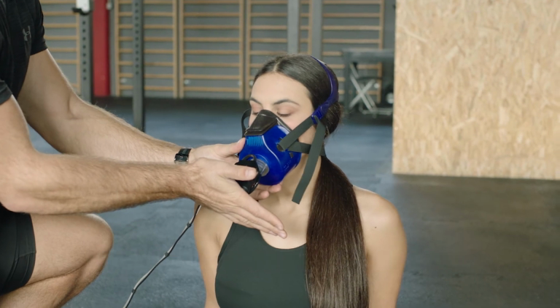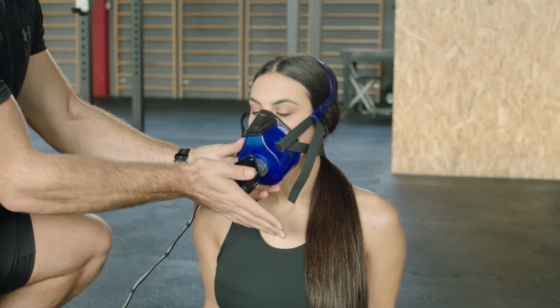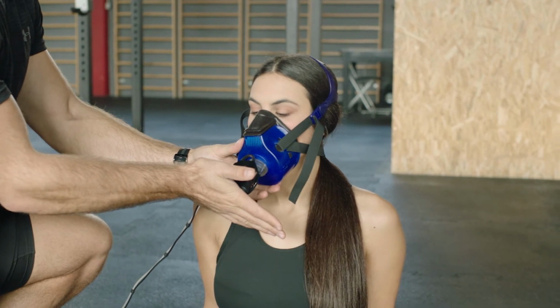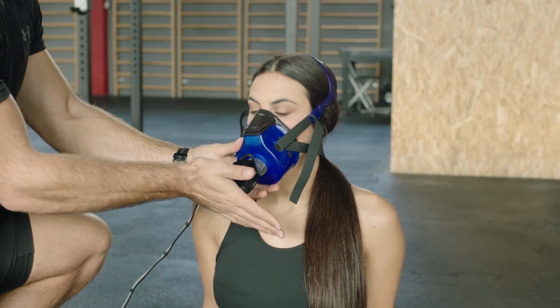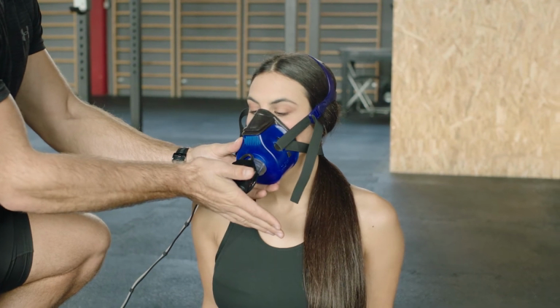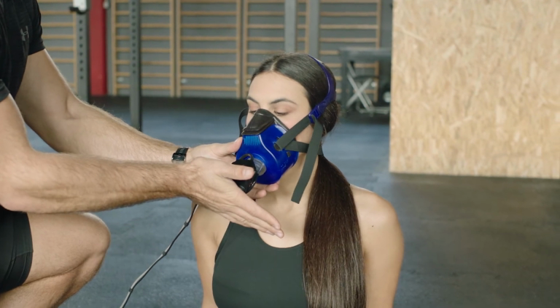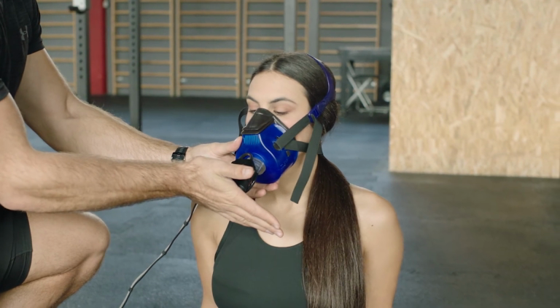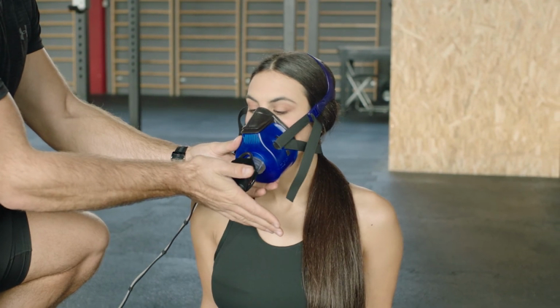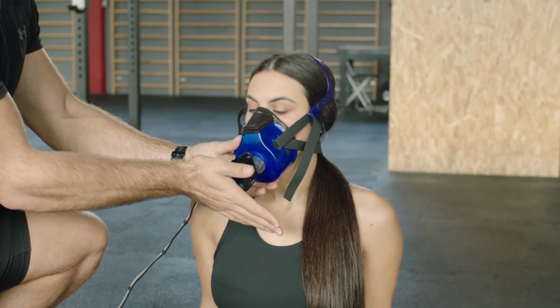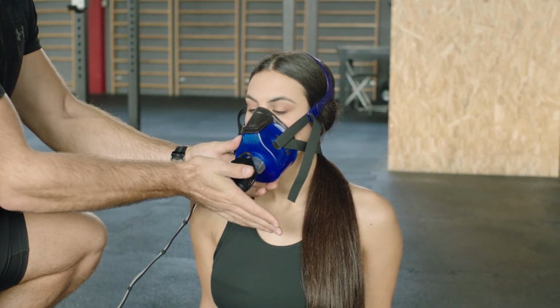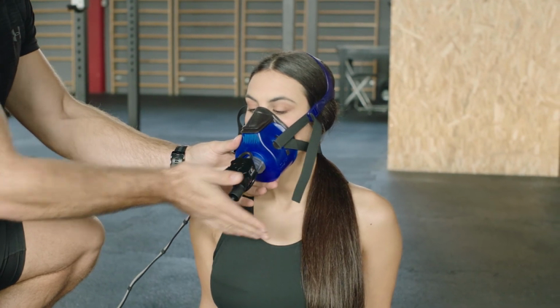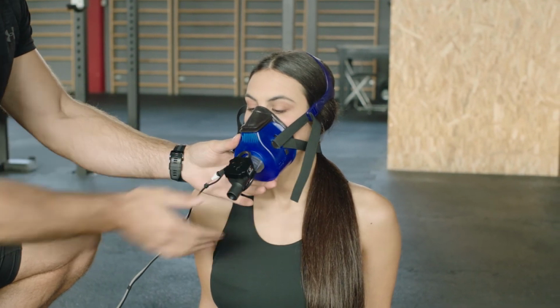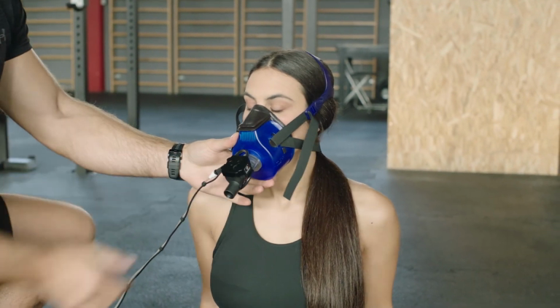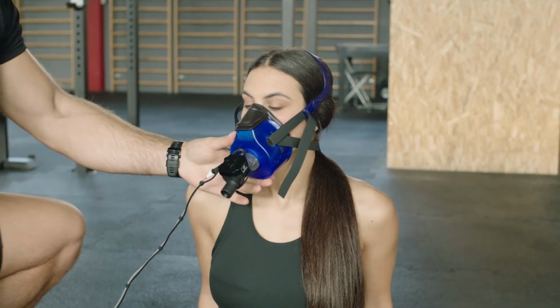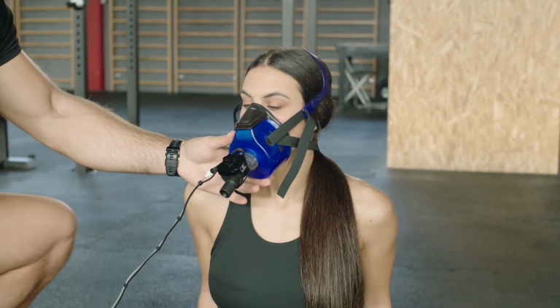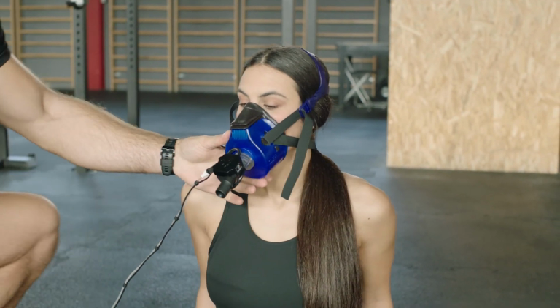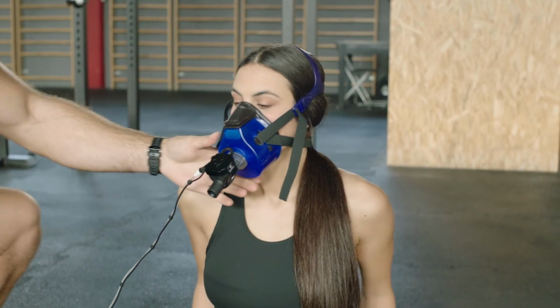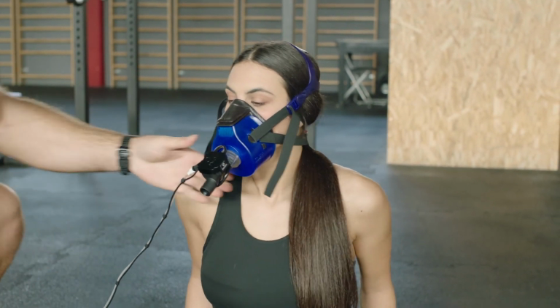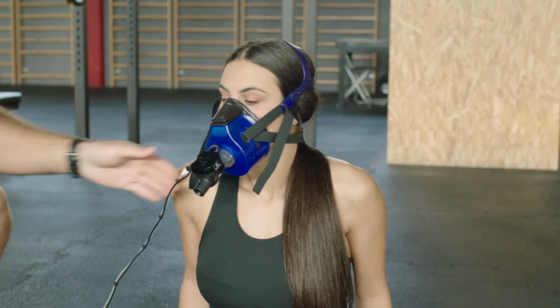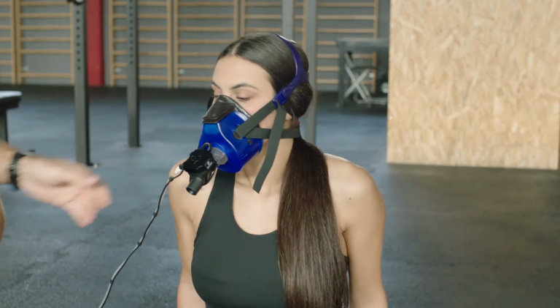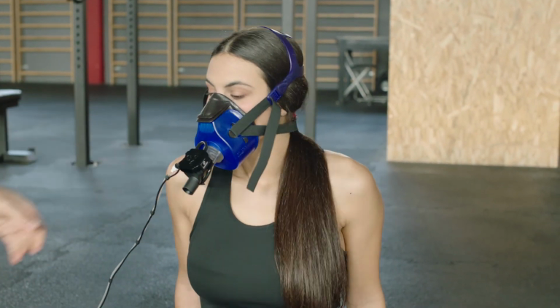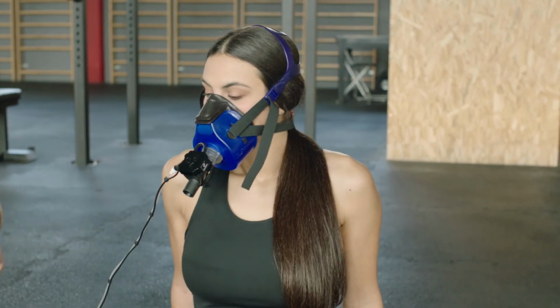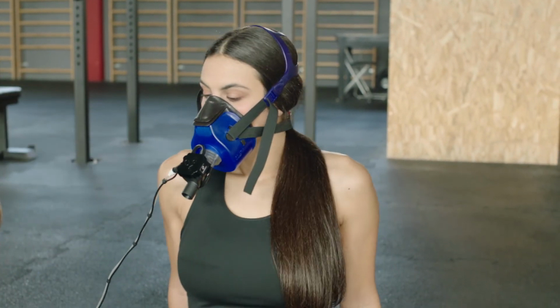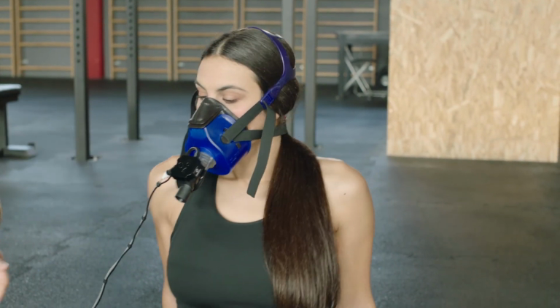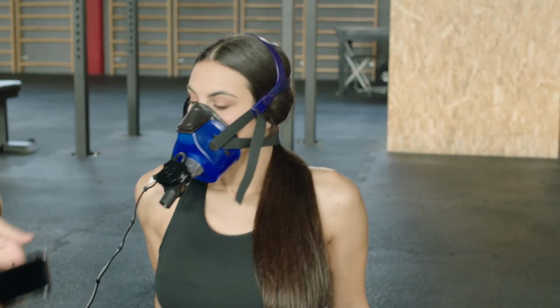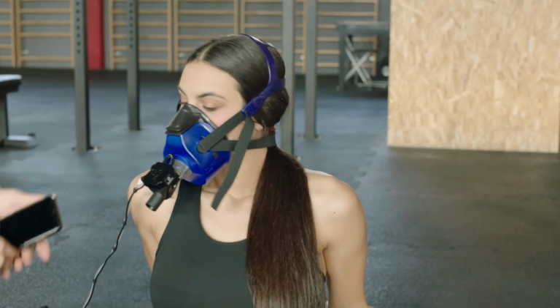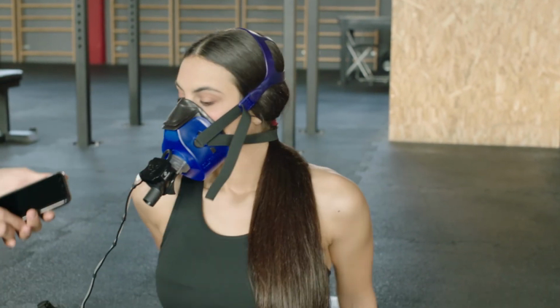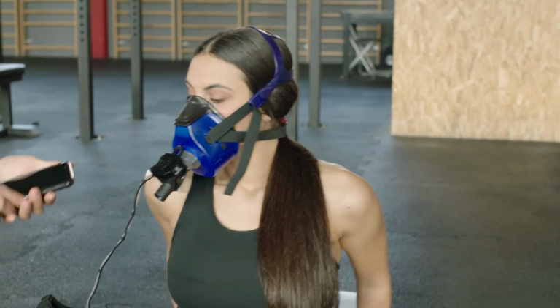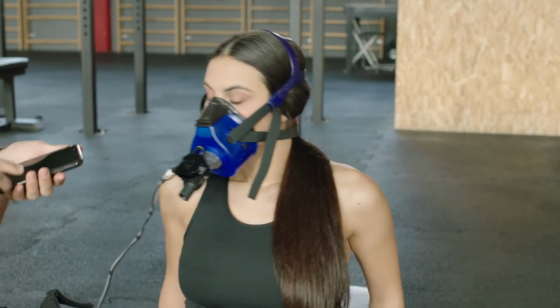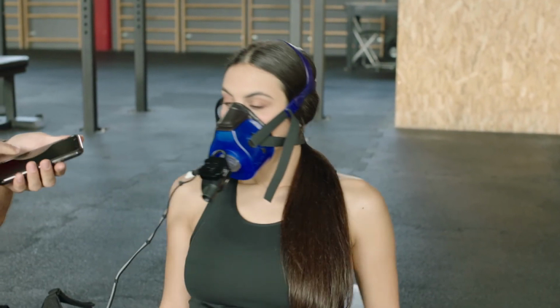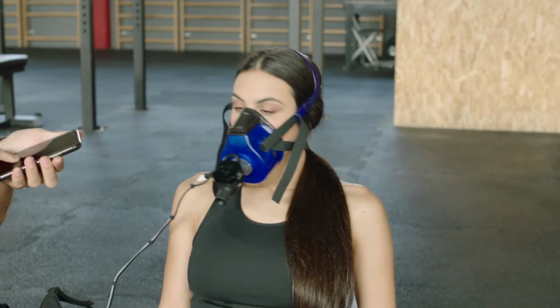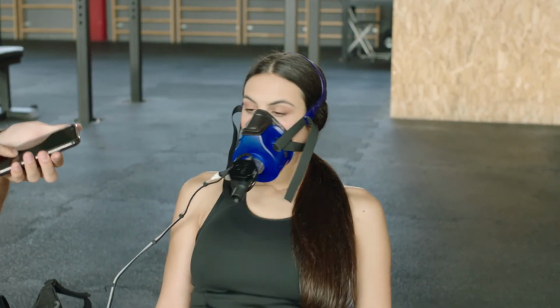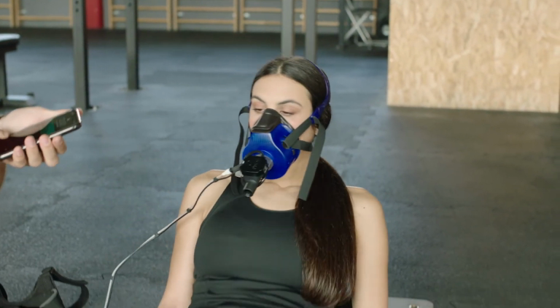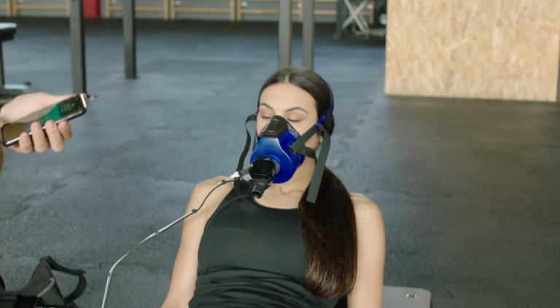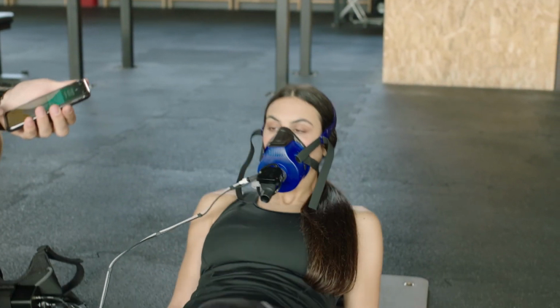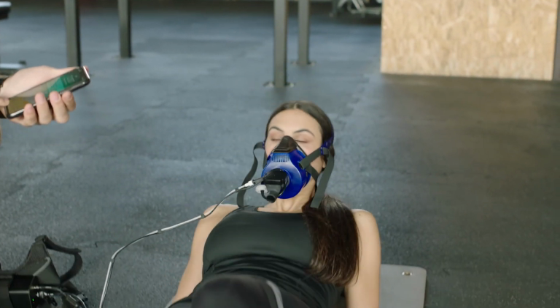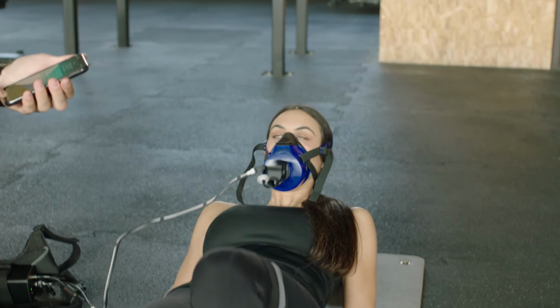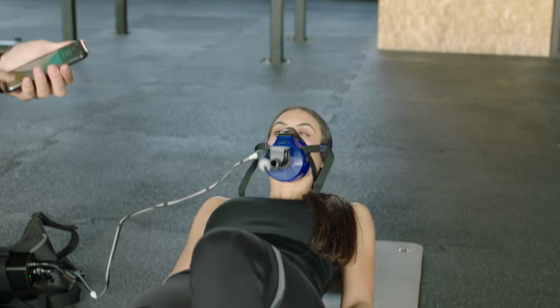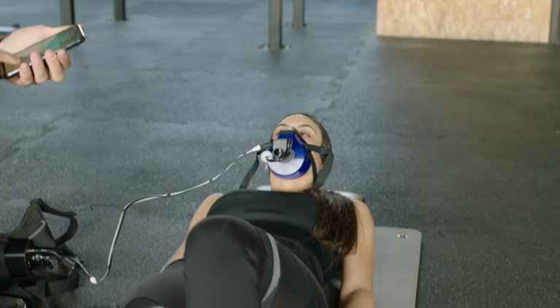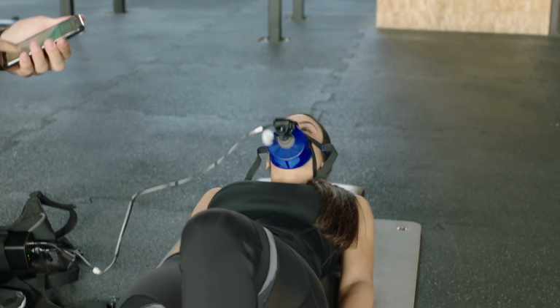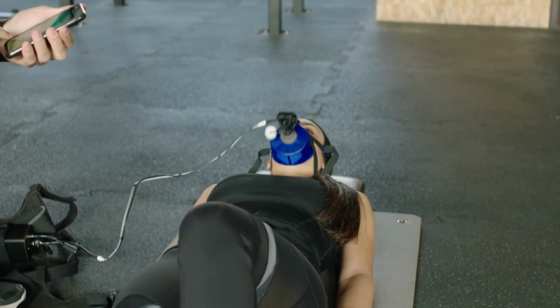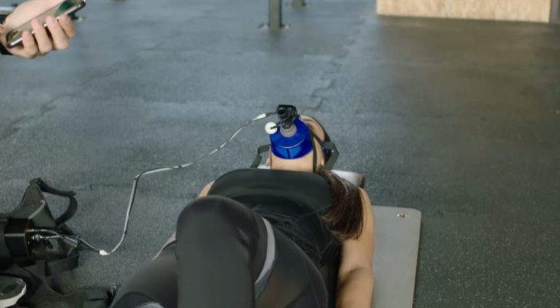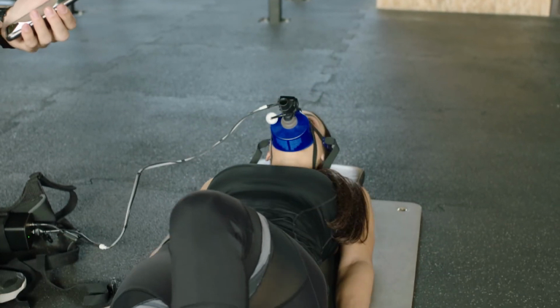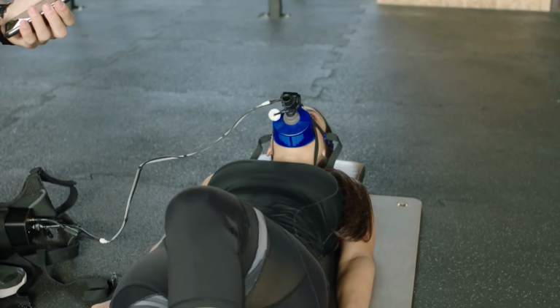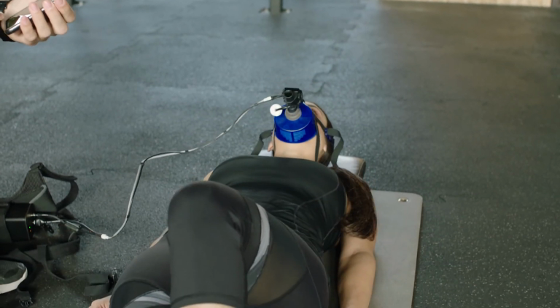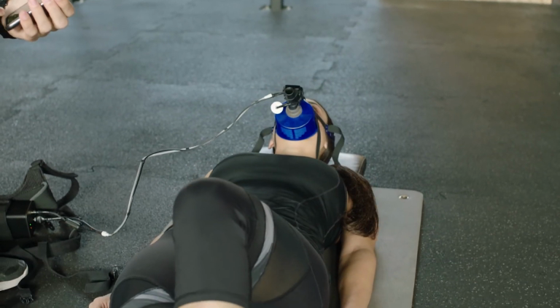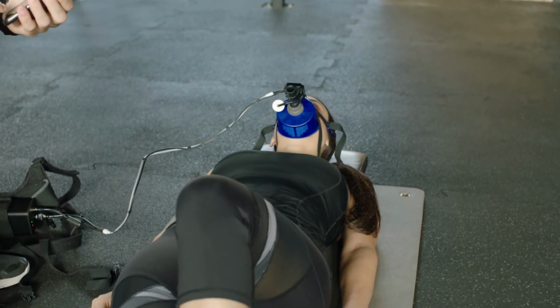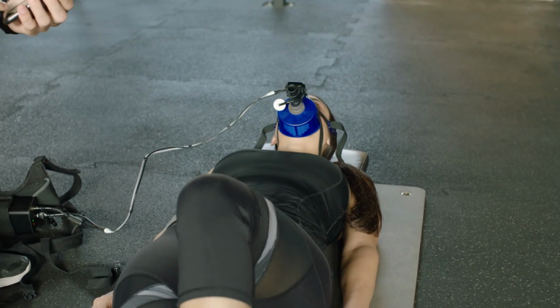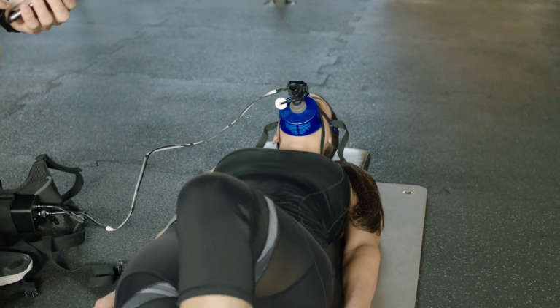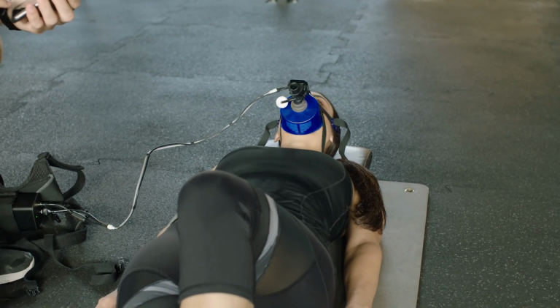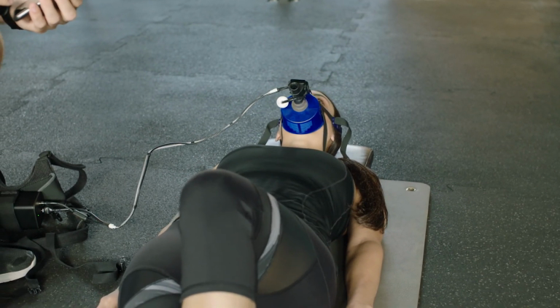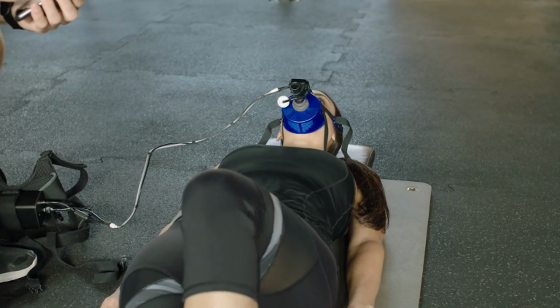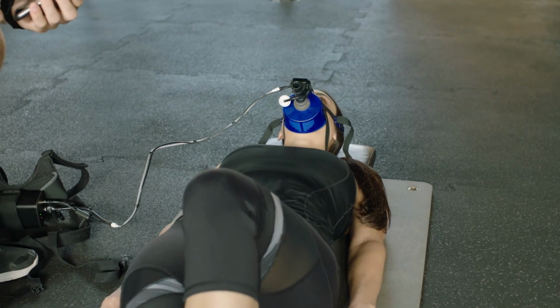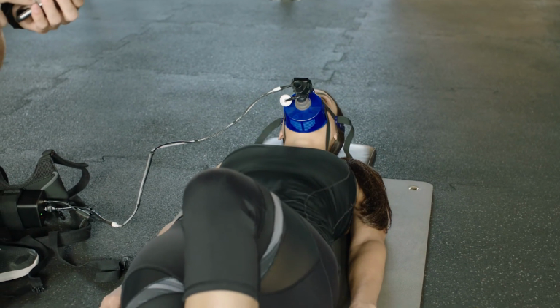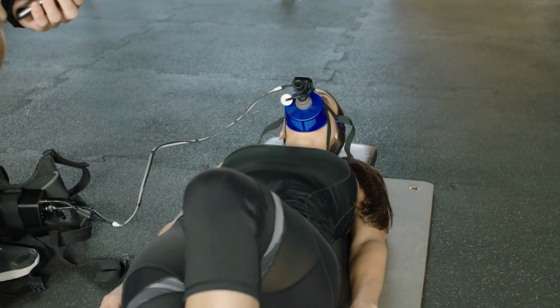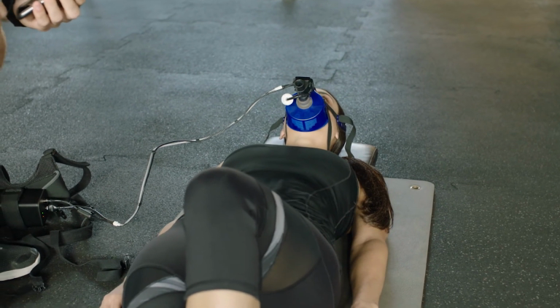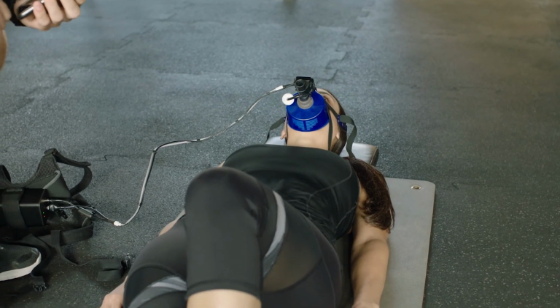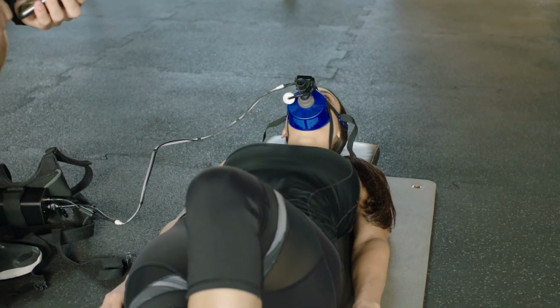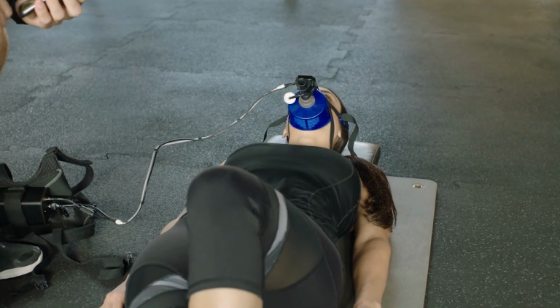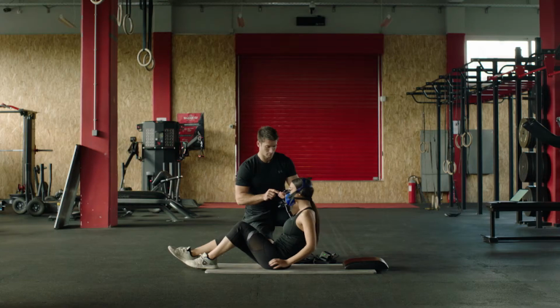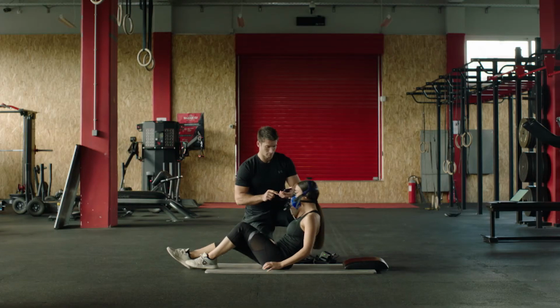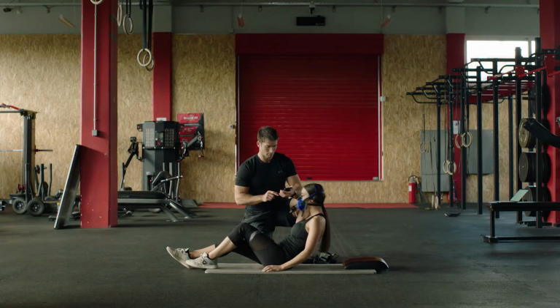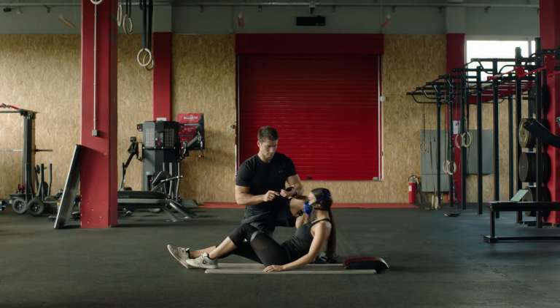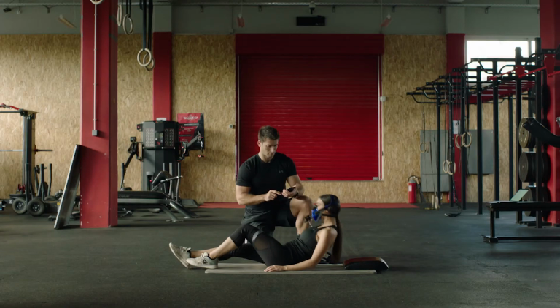If the mask is not tight enough, pull the straps to tighten the mask. If your client exhales strongly enough, there may be some leakage from the mask around the nose.